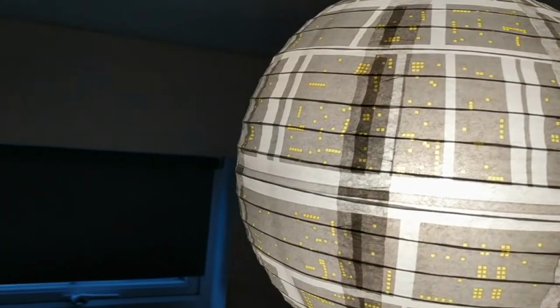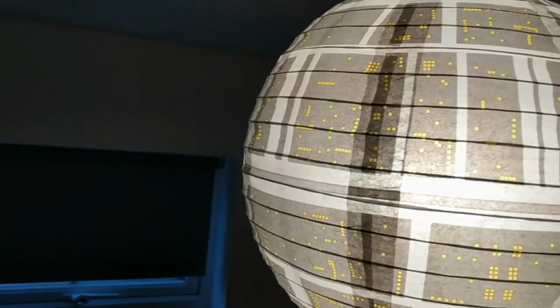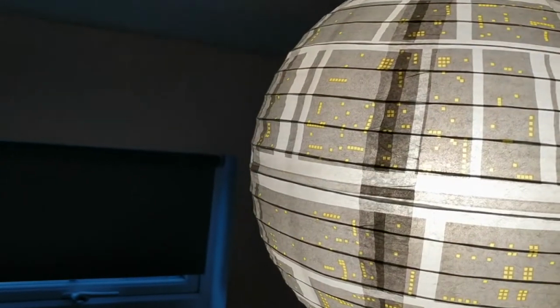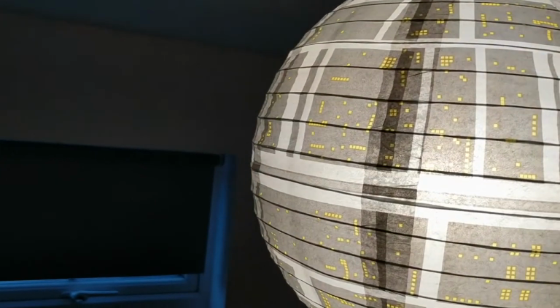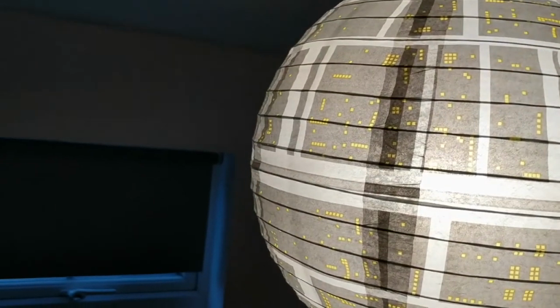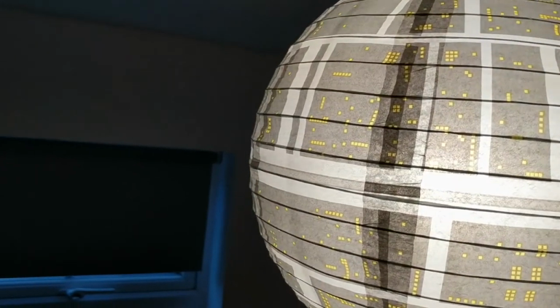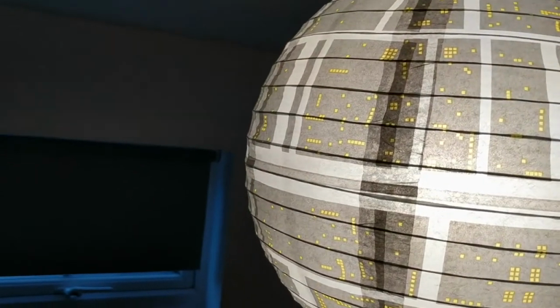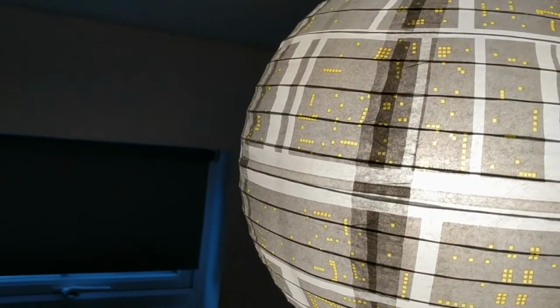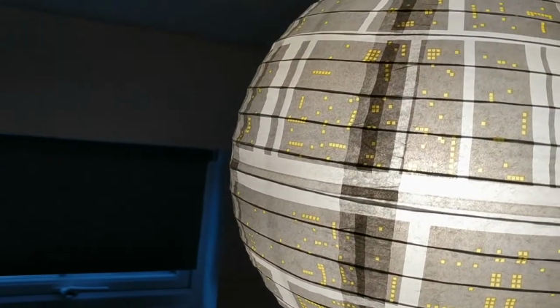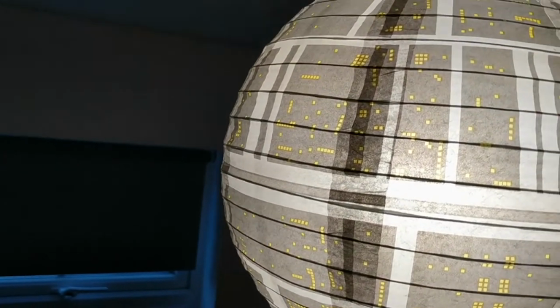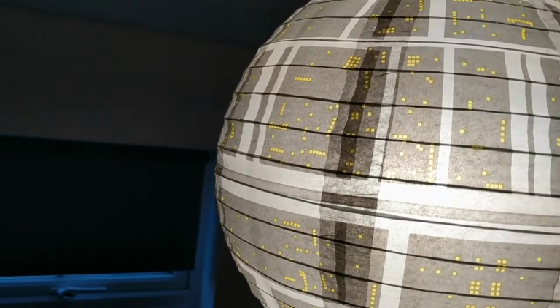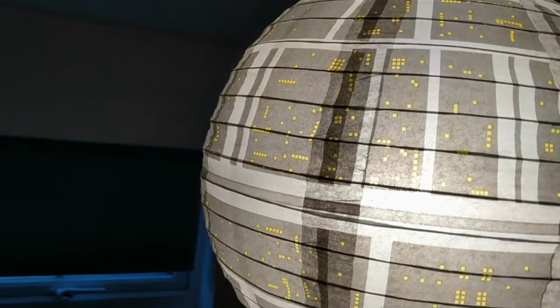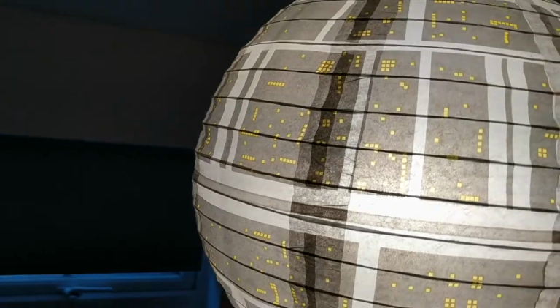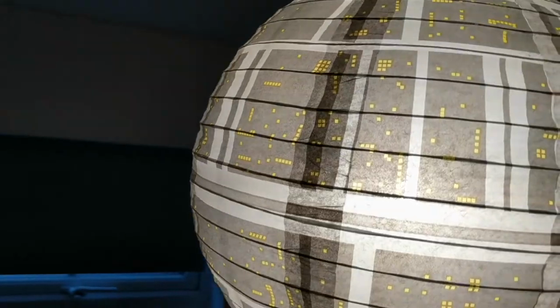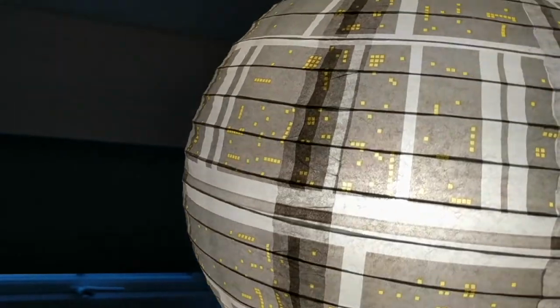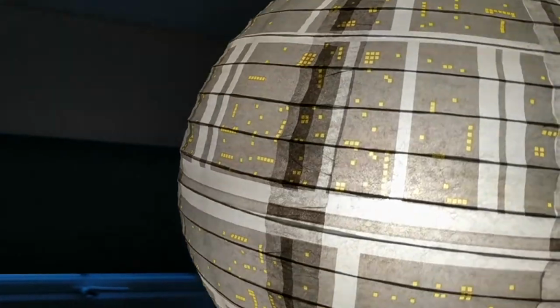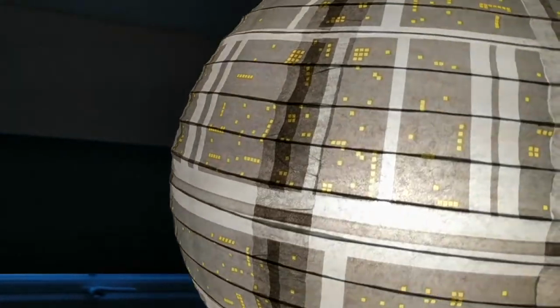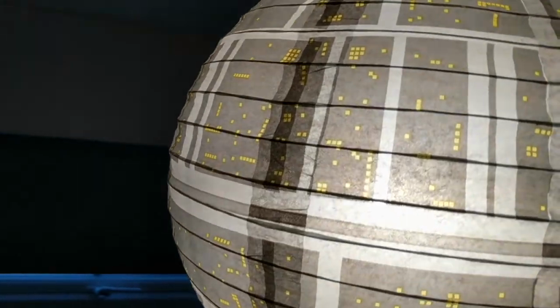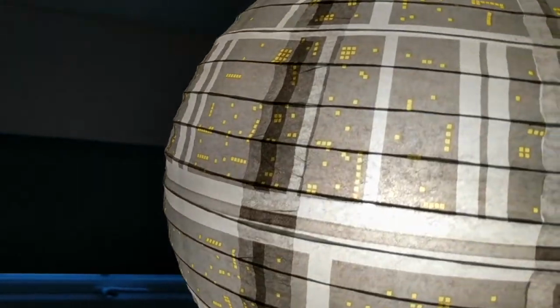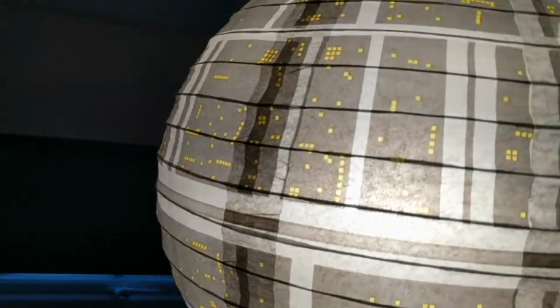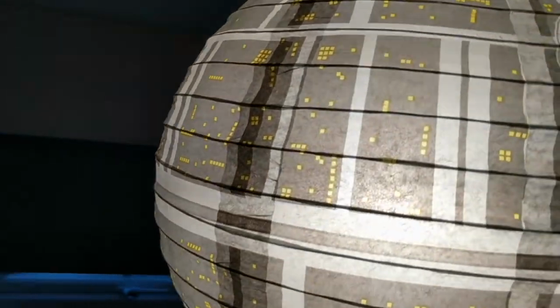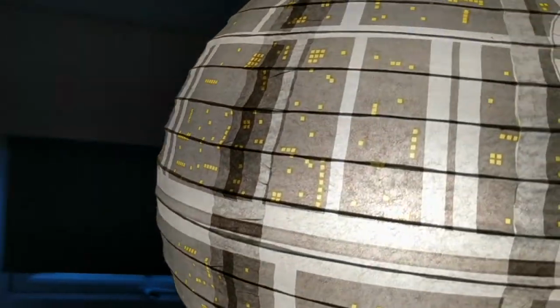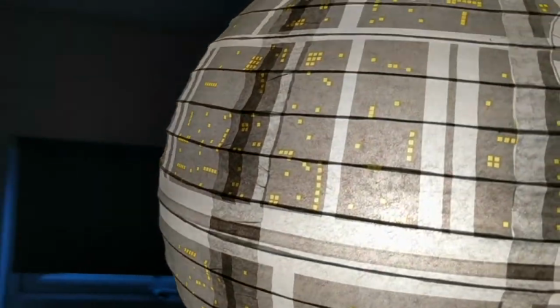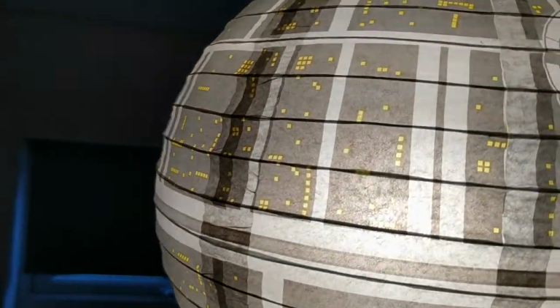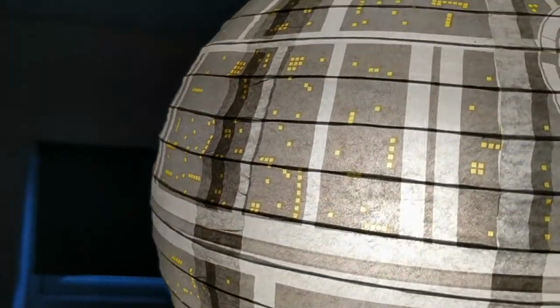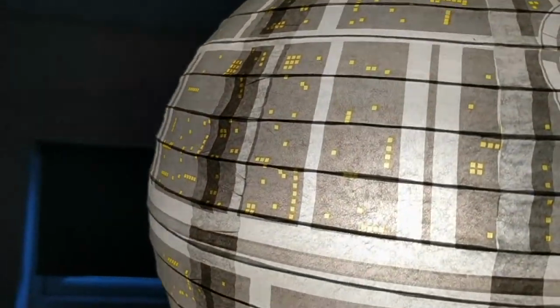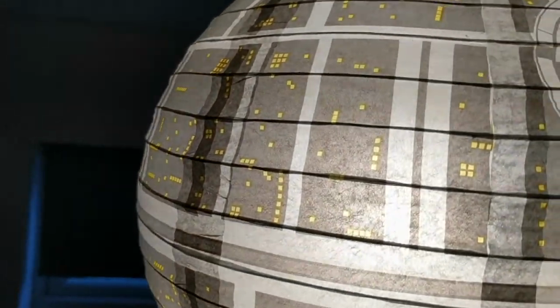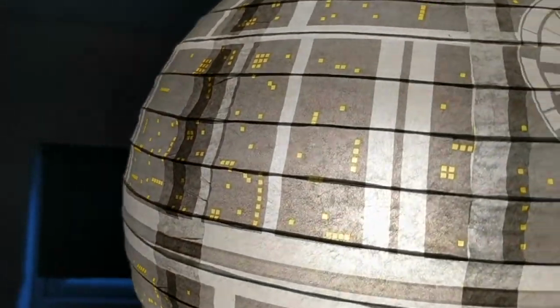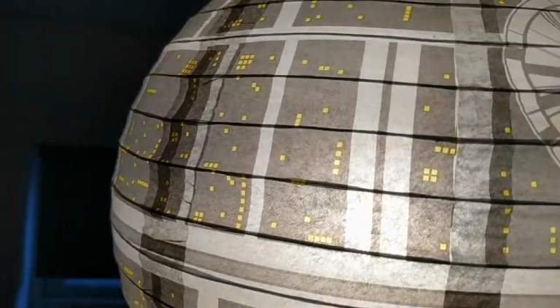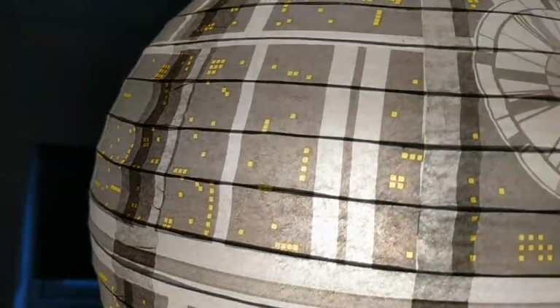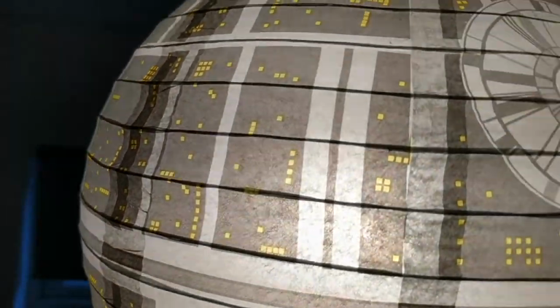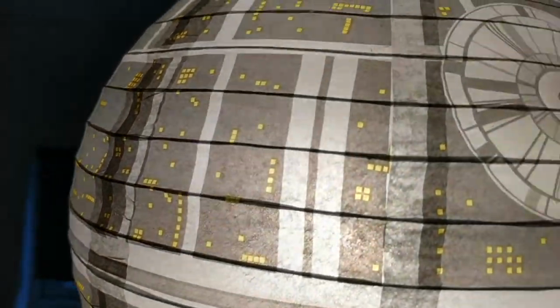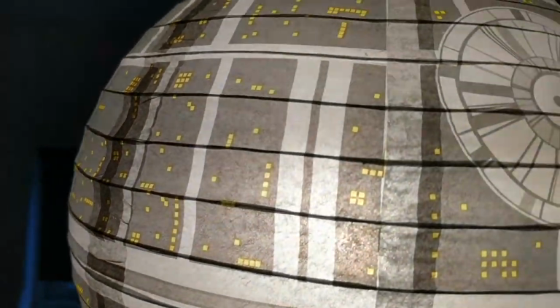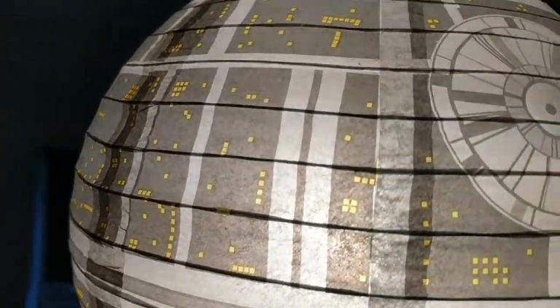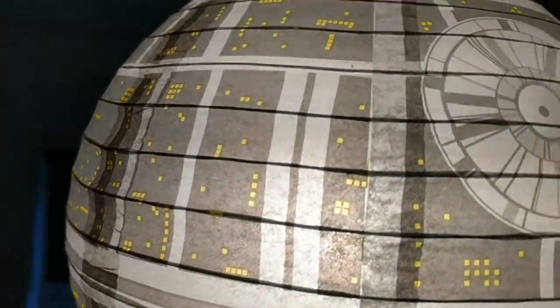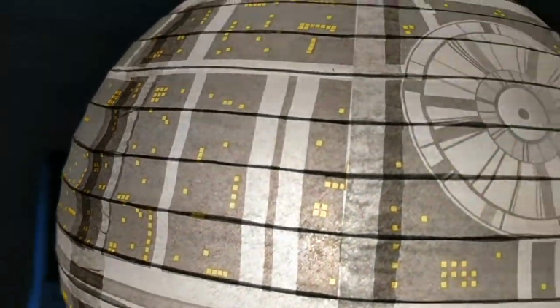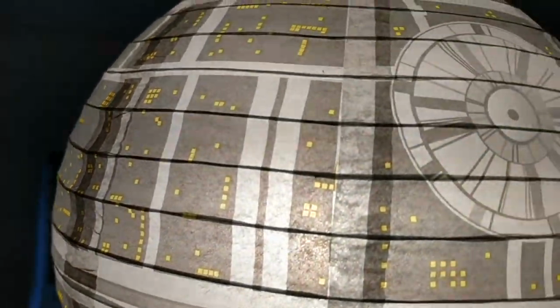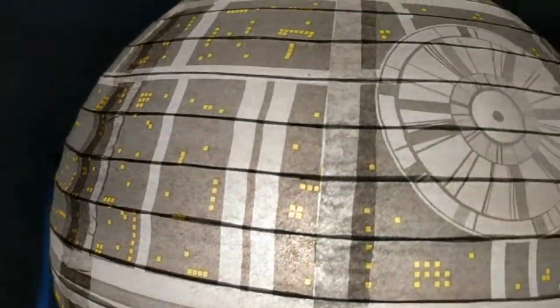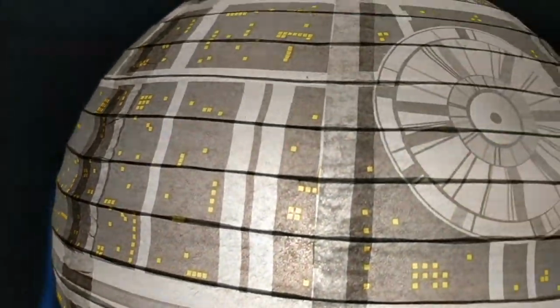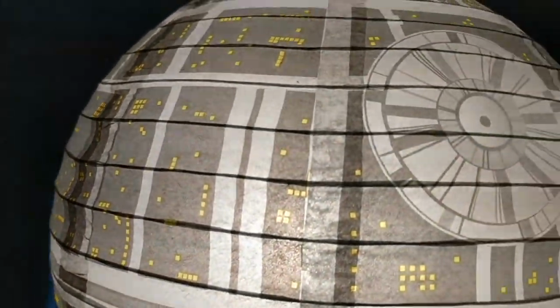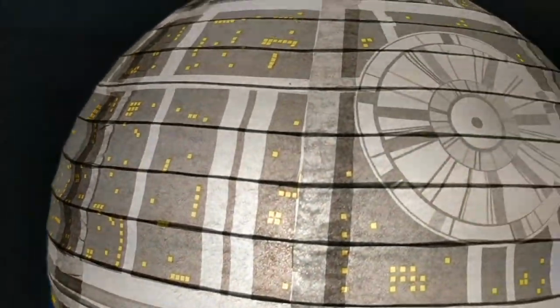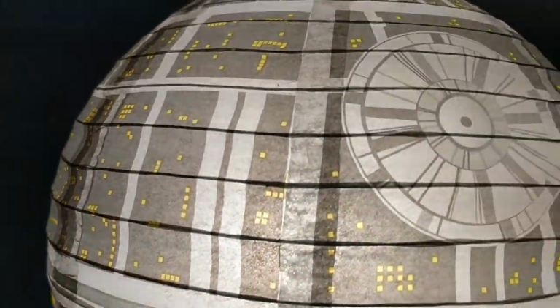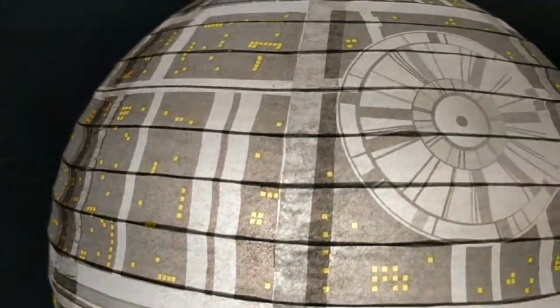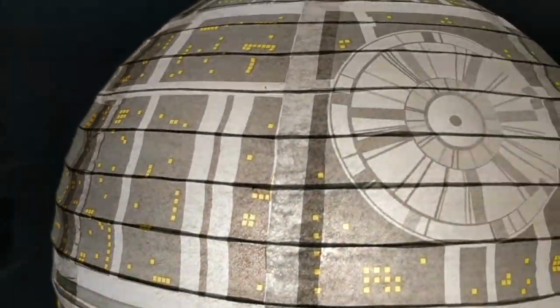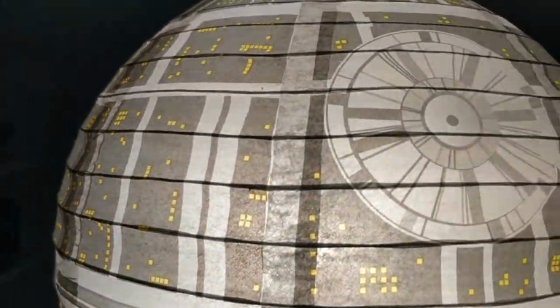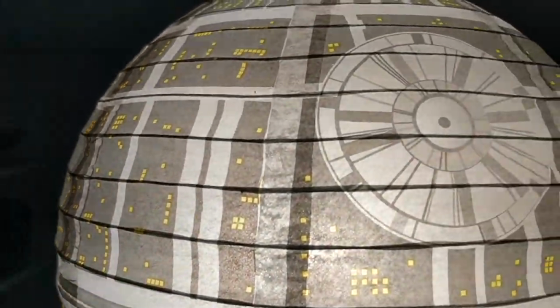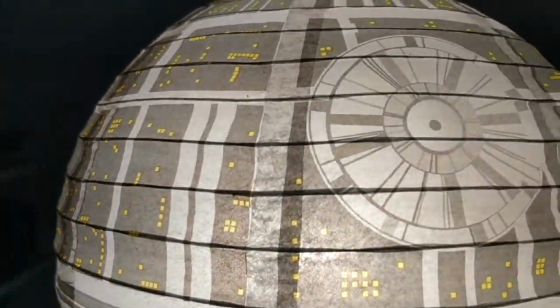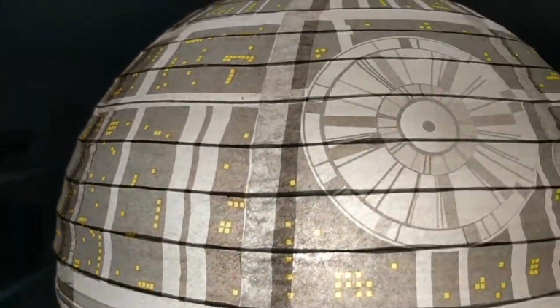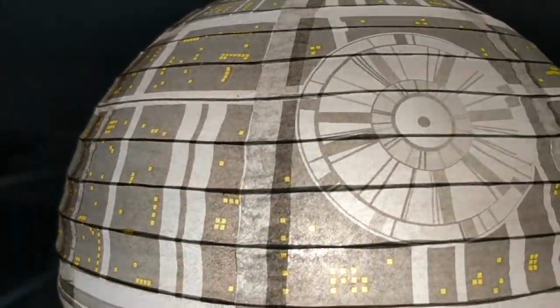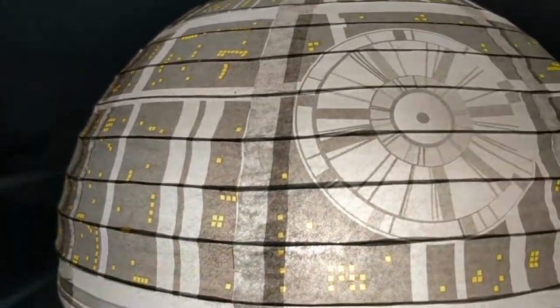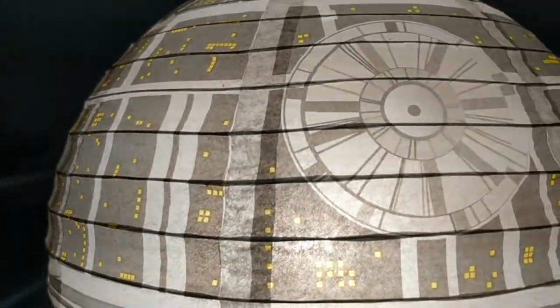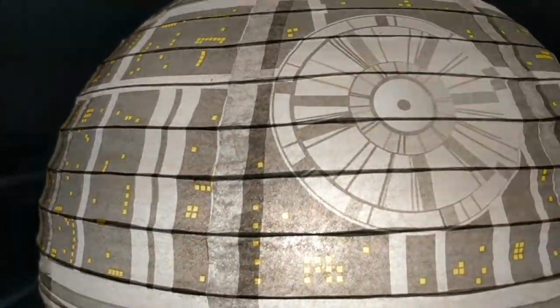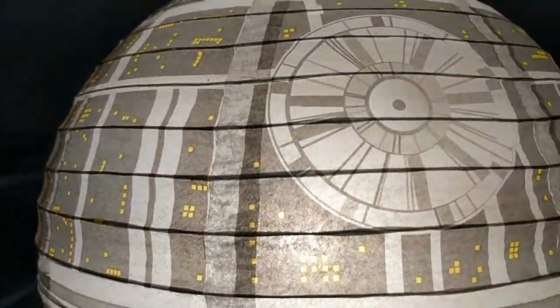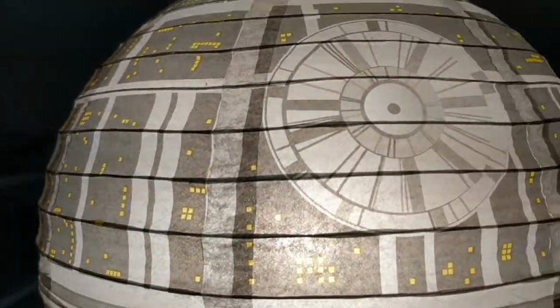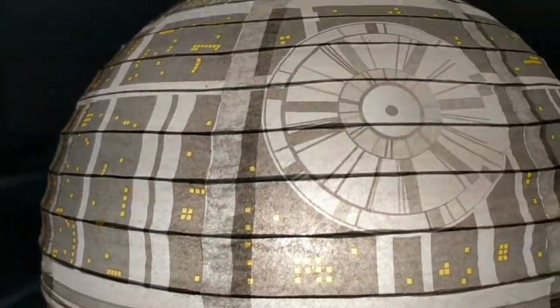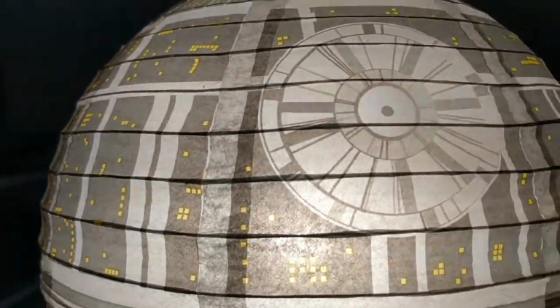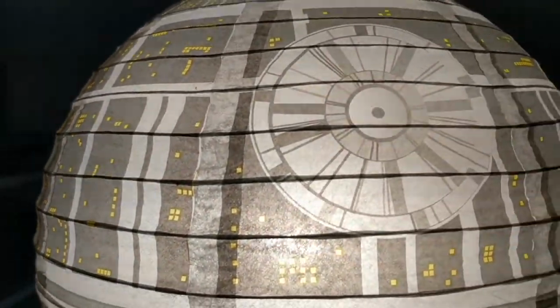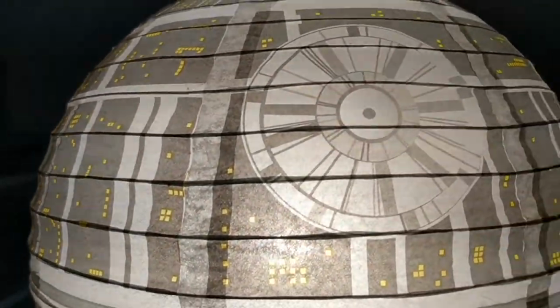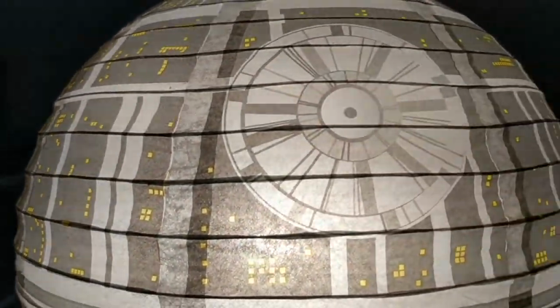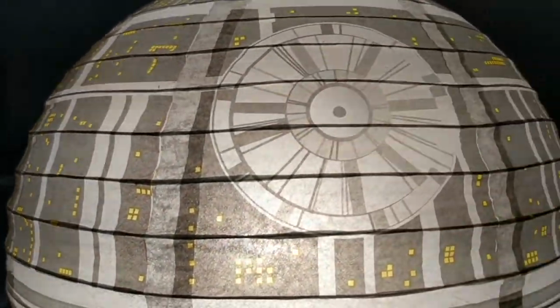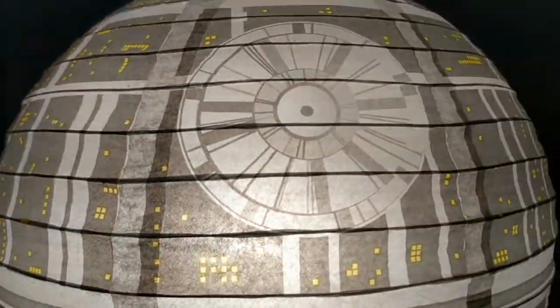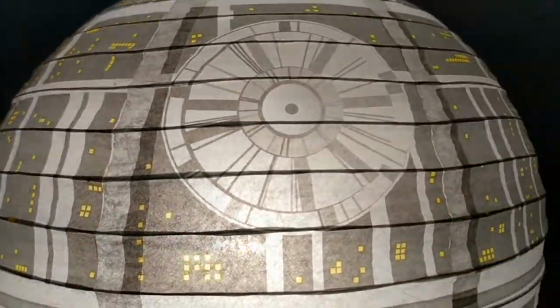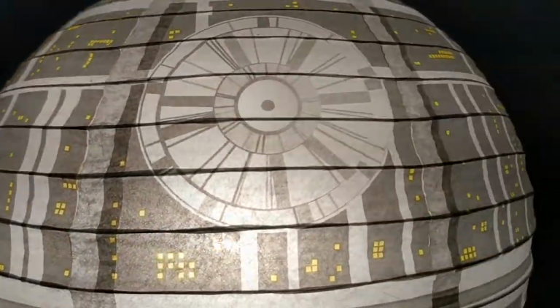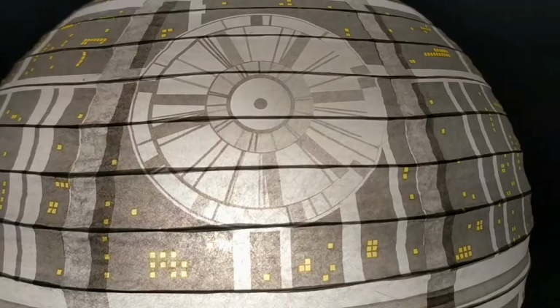While it doesn't light up the room terribly well, just look at it. It's a lampshade in the shape of a Death Star — a must for every Star Wars fan, surely.